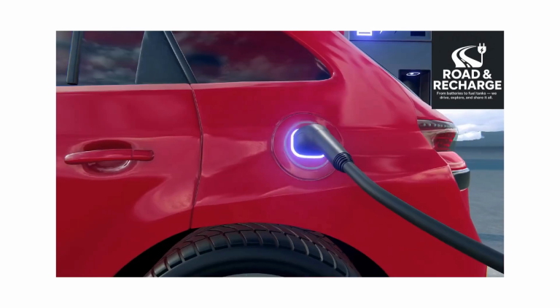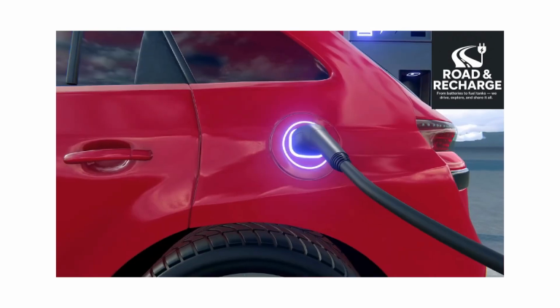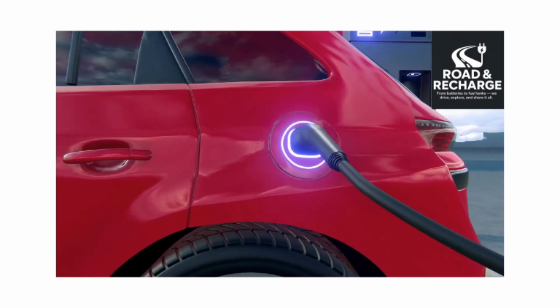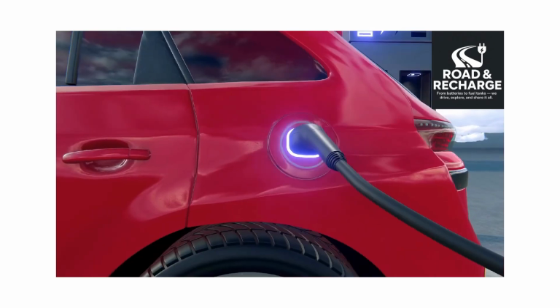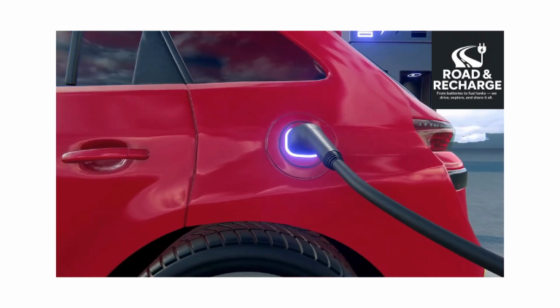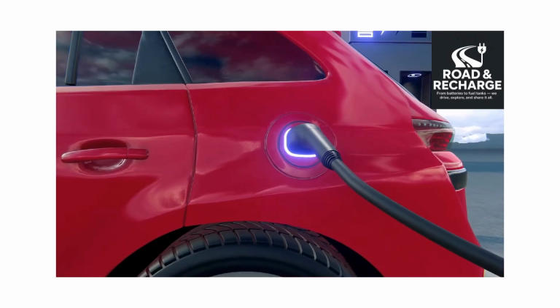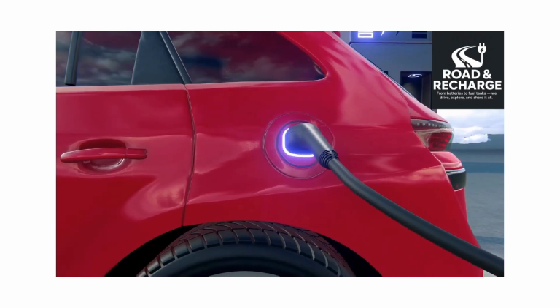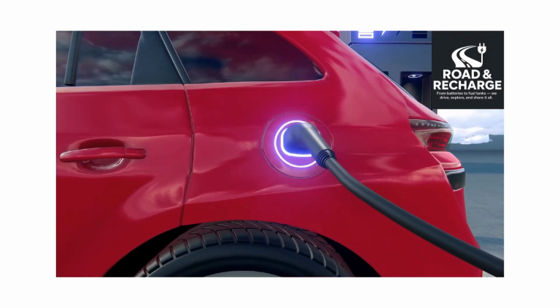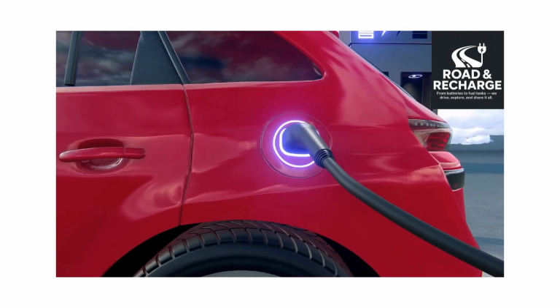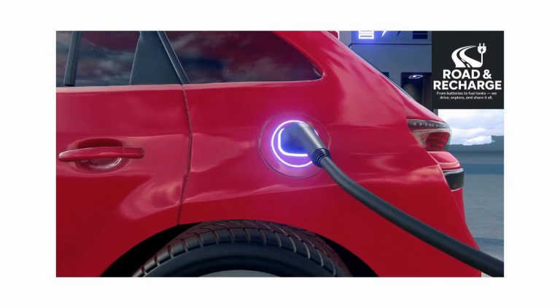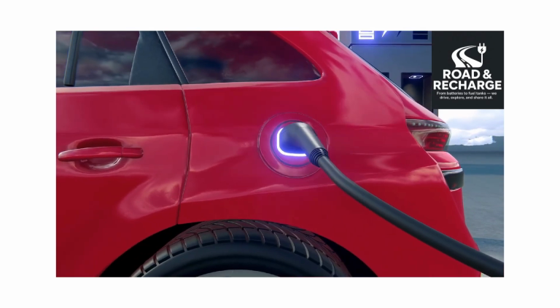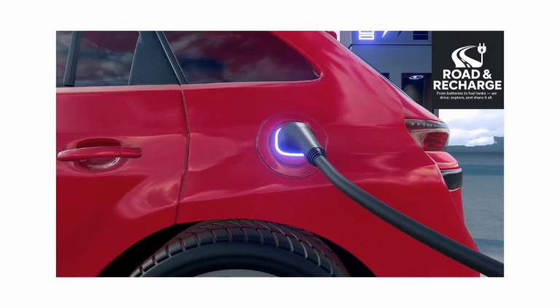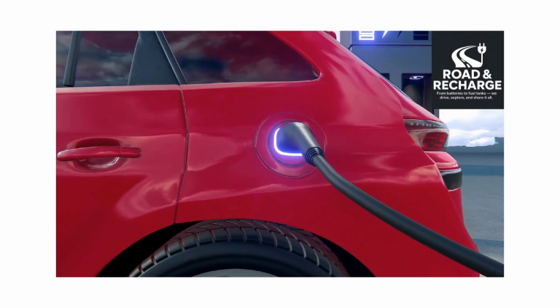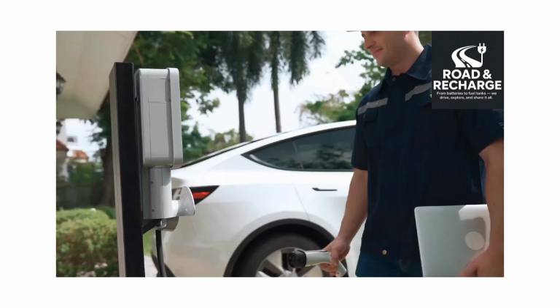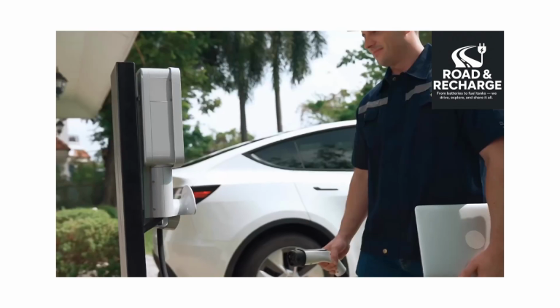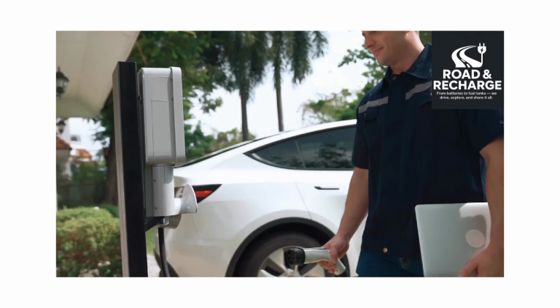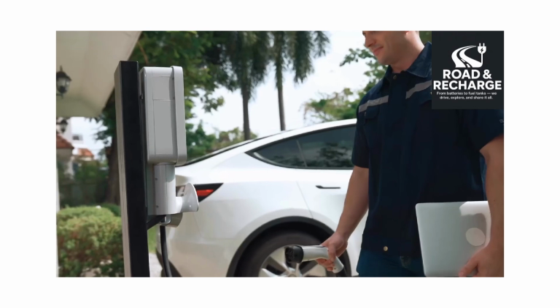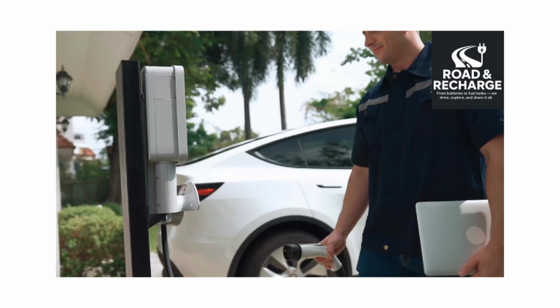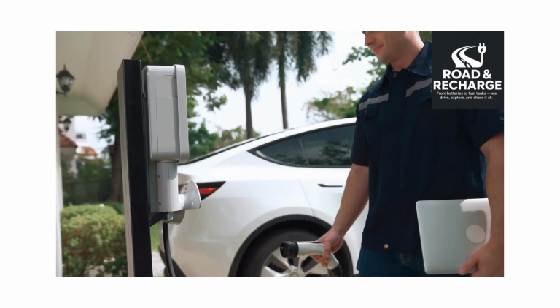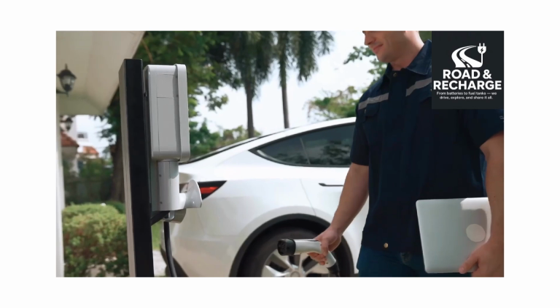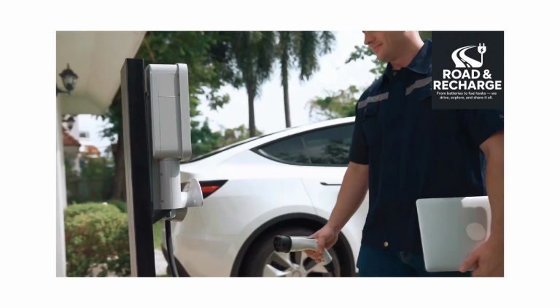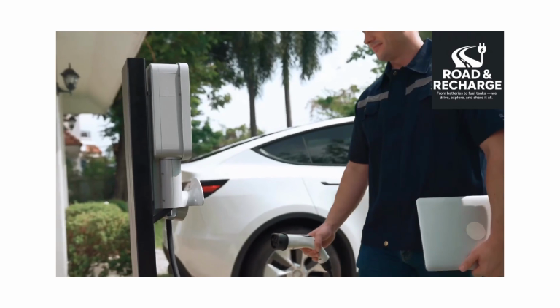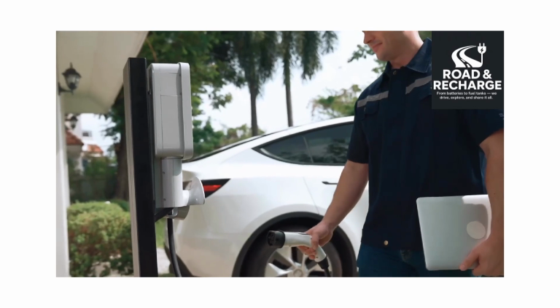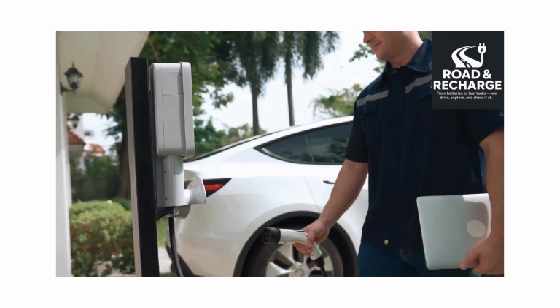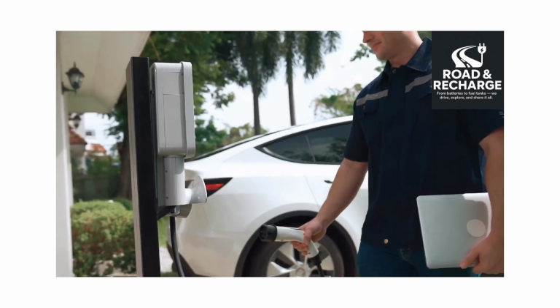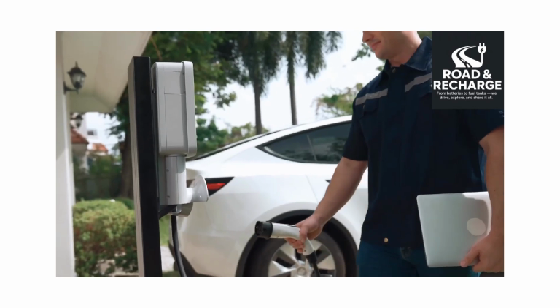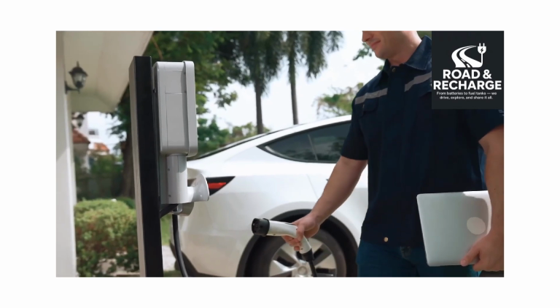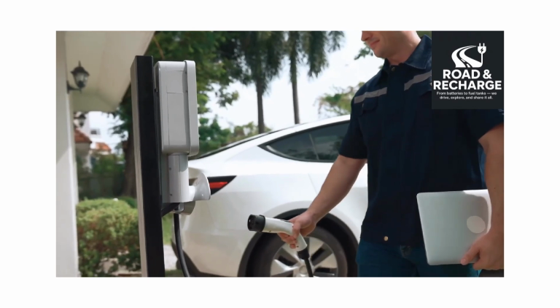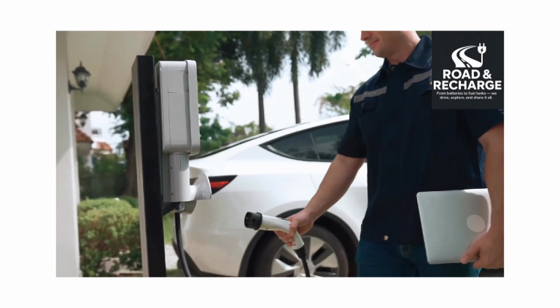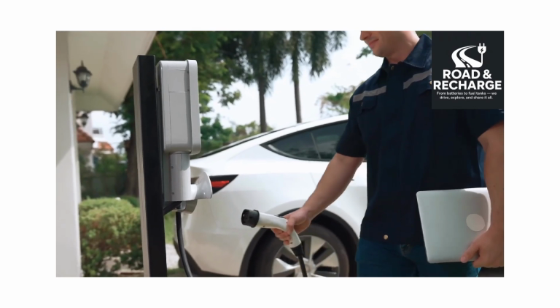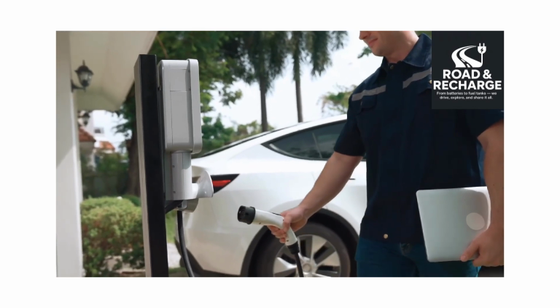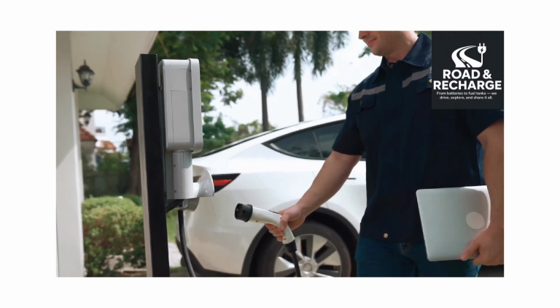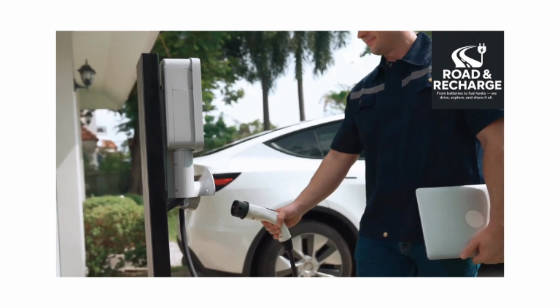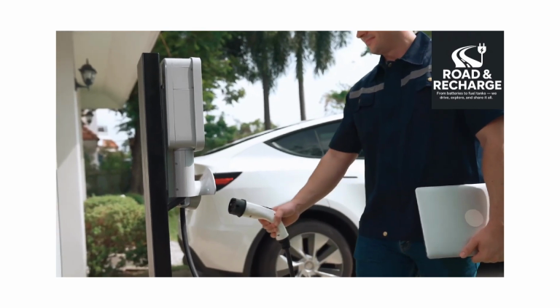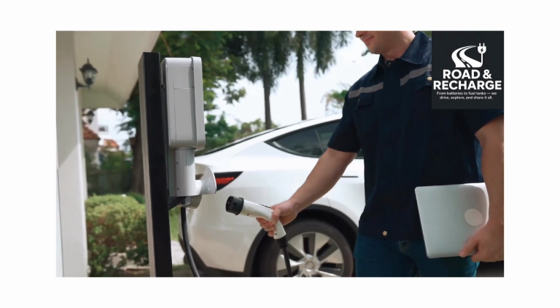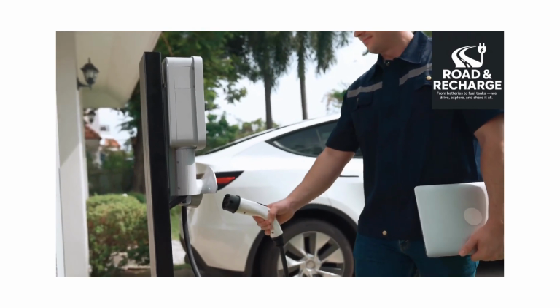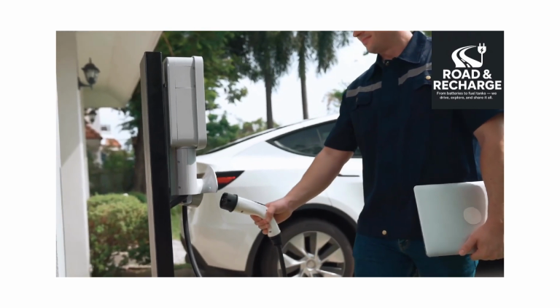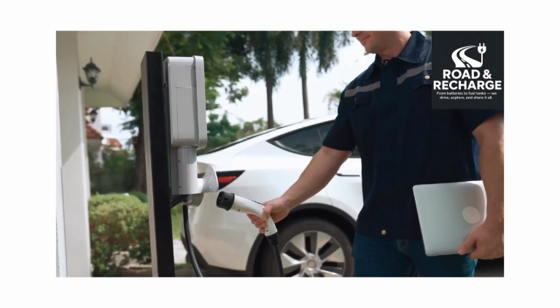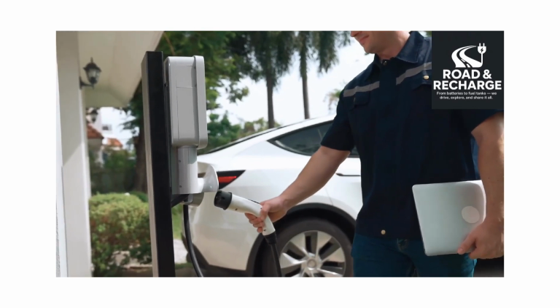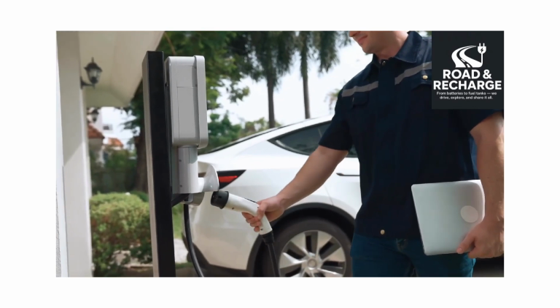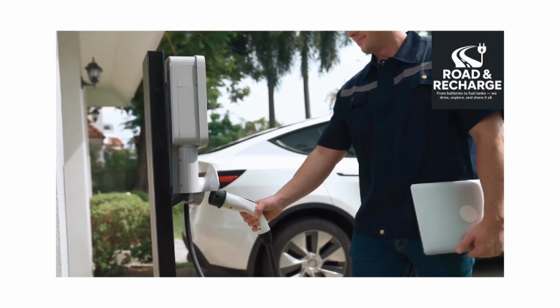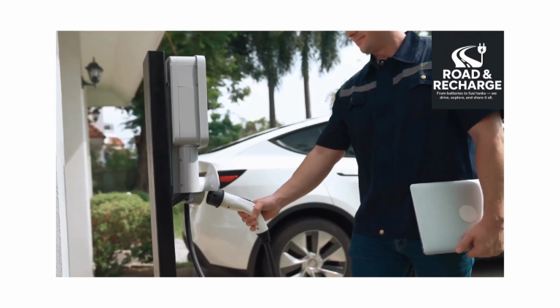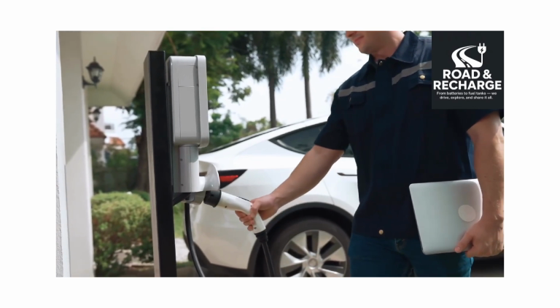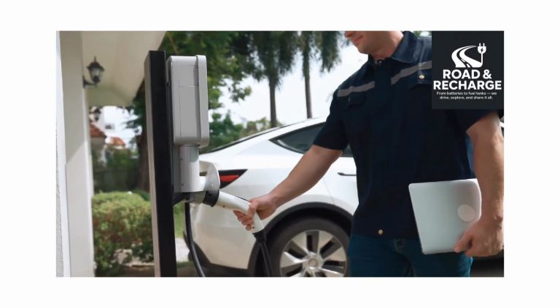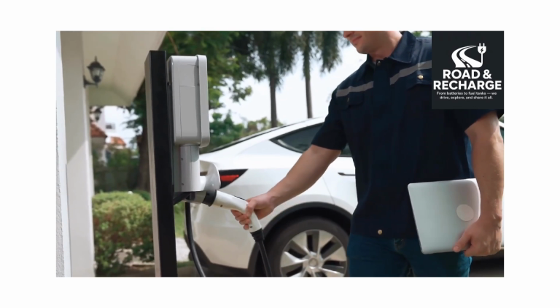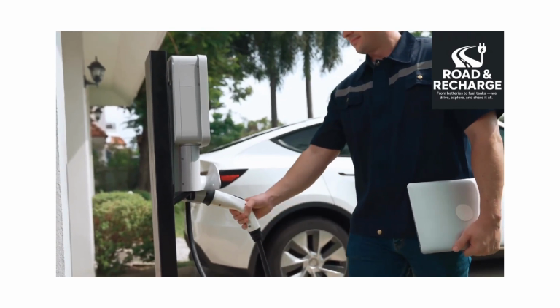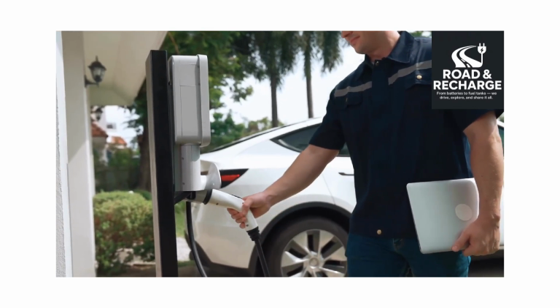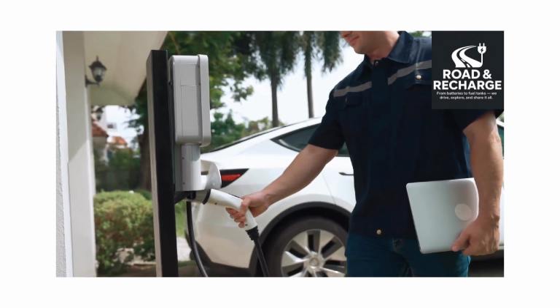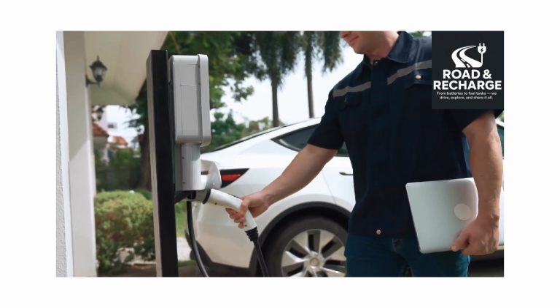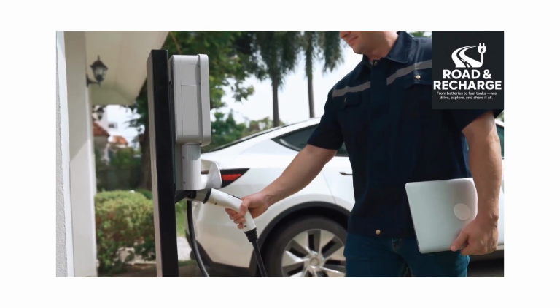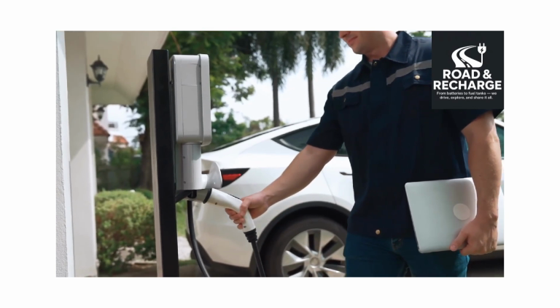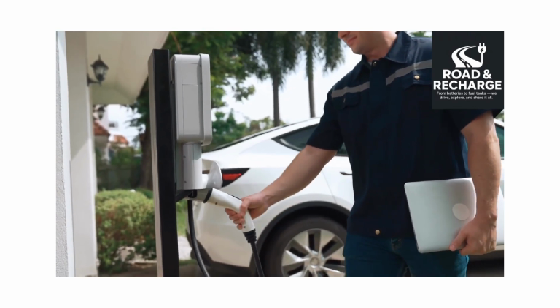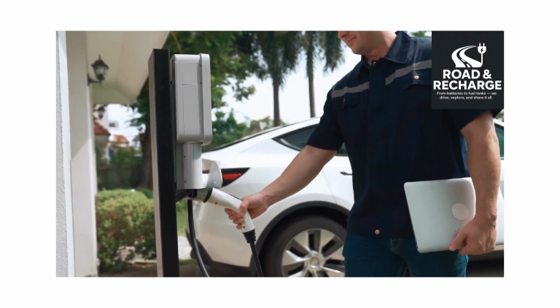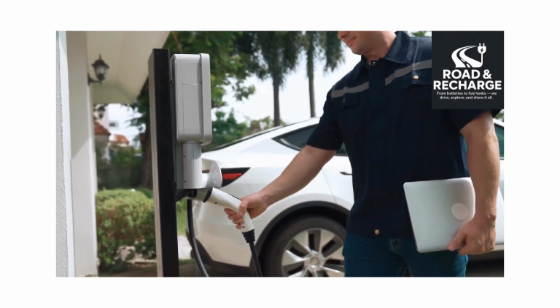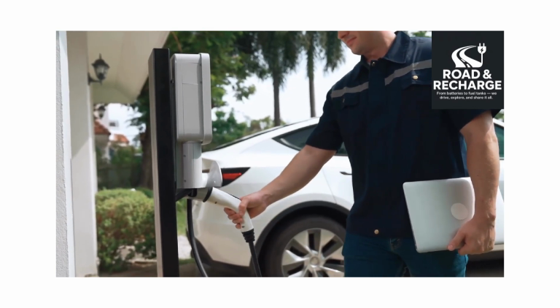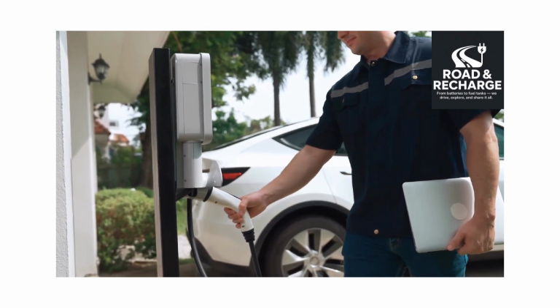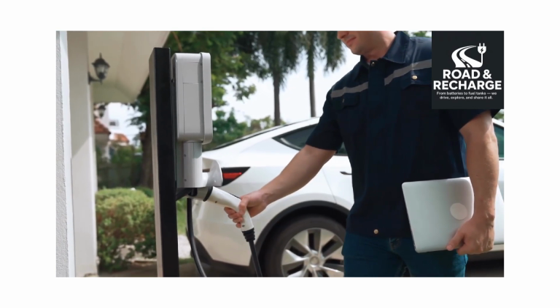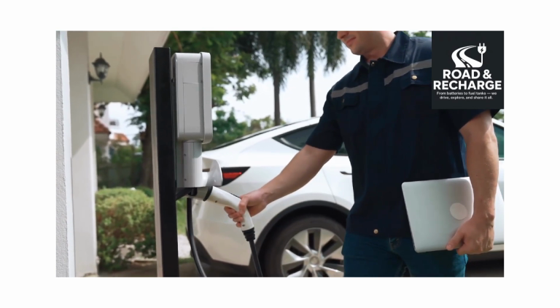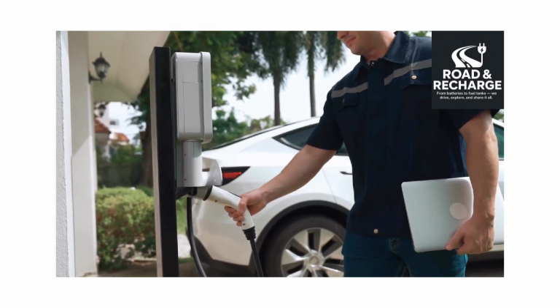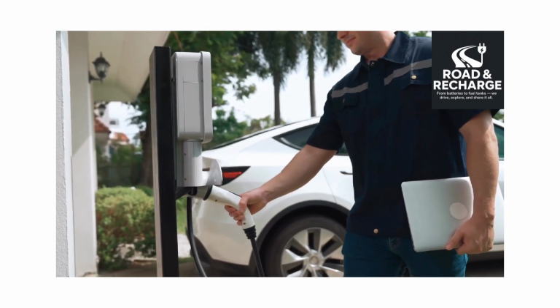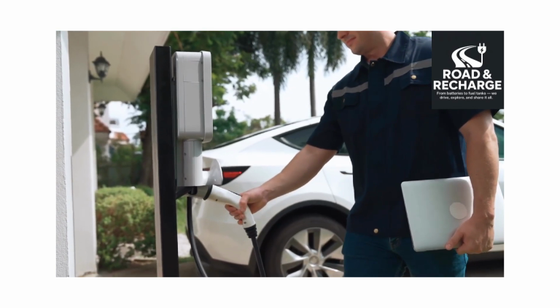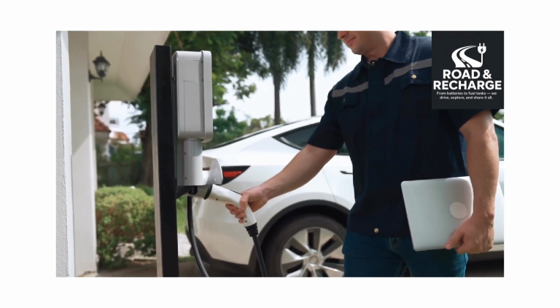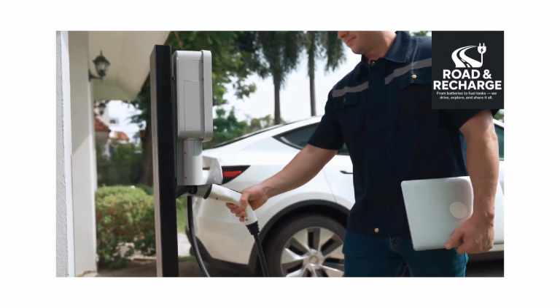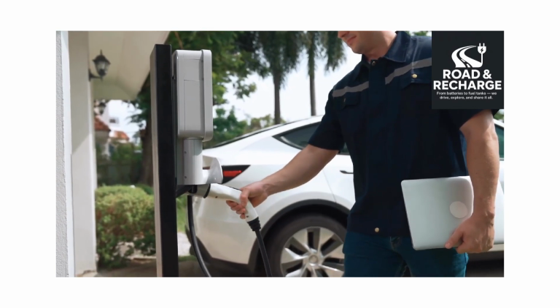Charging System Inspection: The onboard charger, charging port, and DC fast charging system are tested to ensure safe and efficient charging.